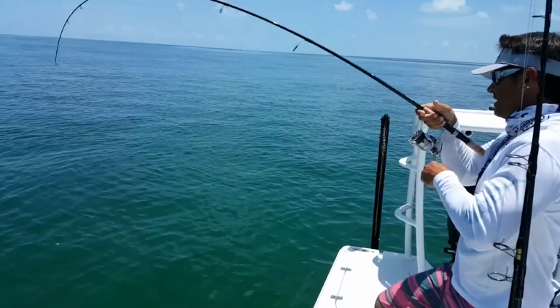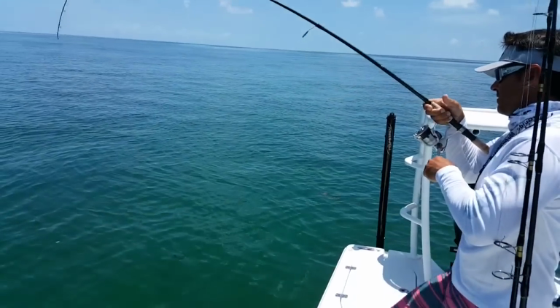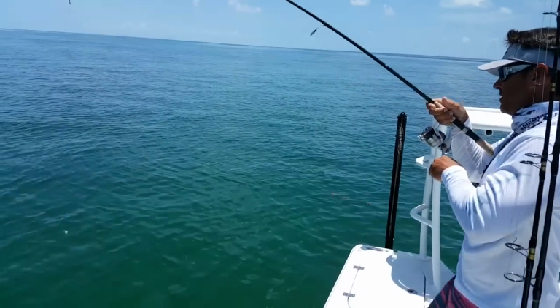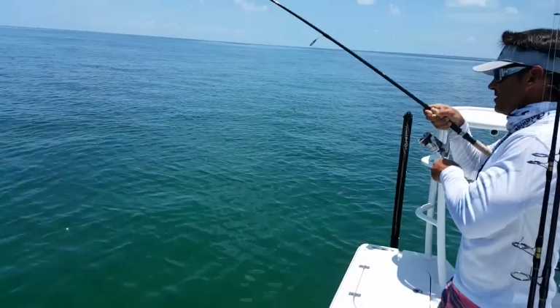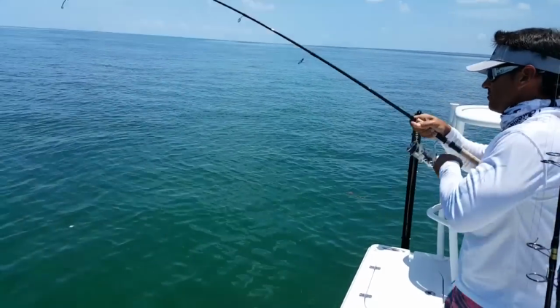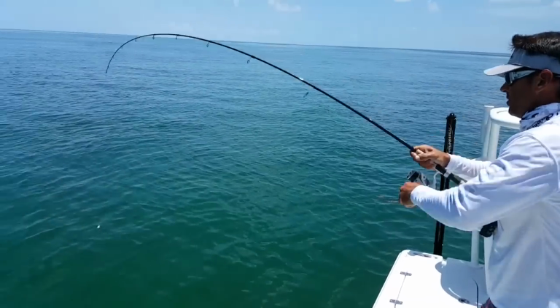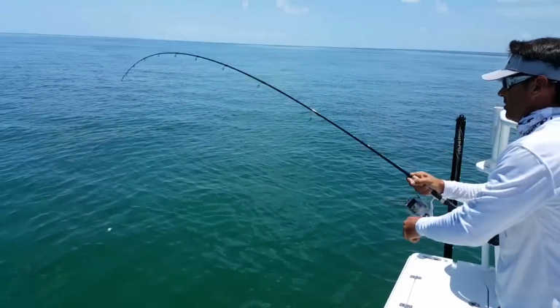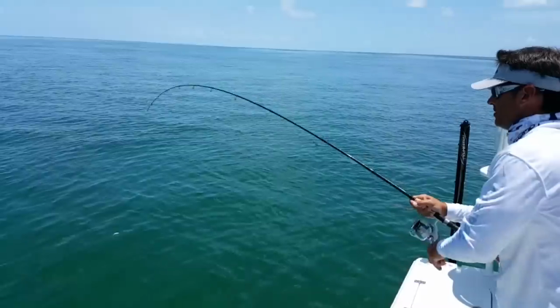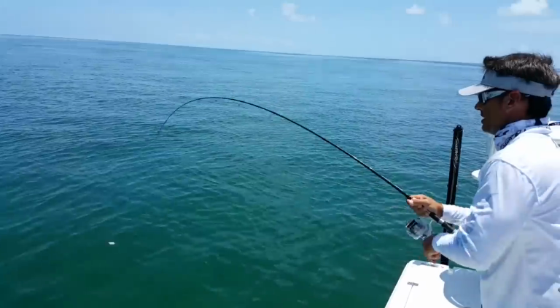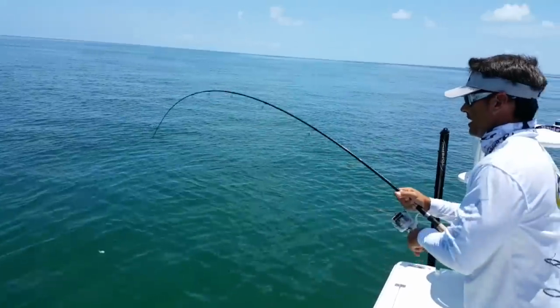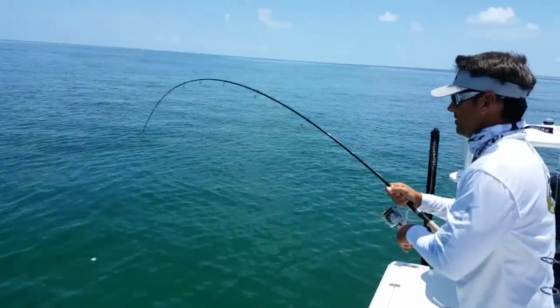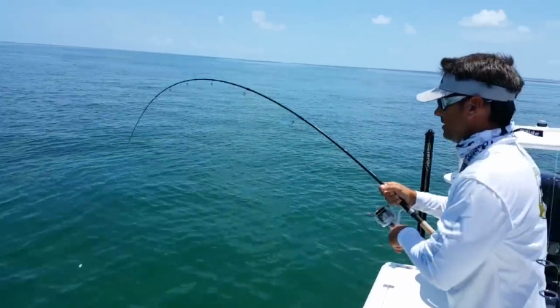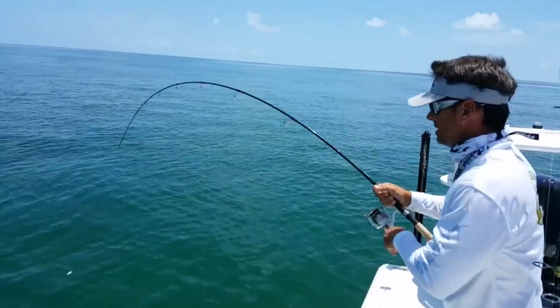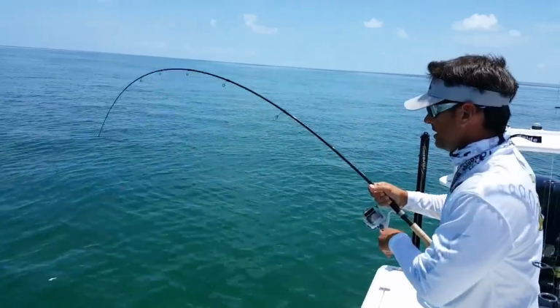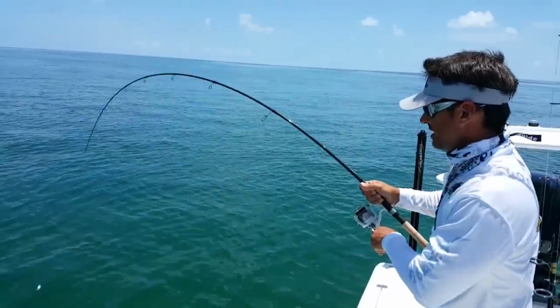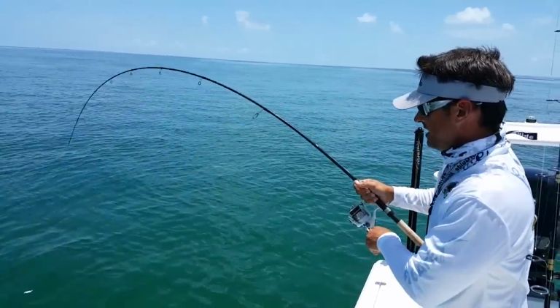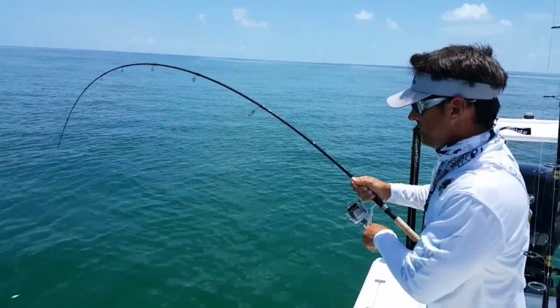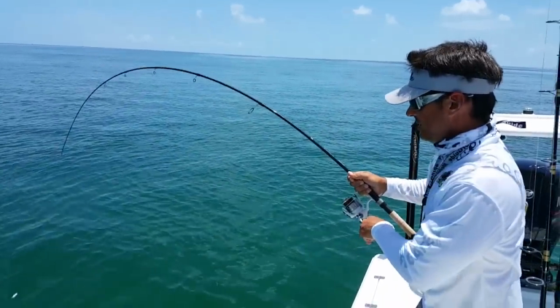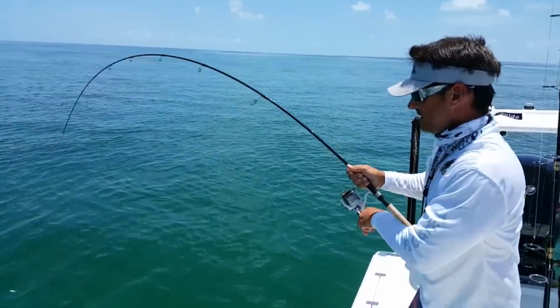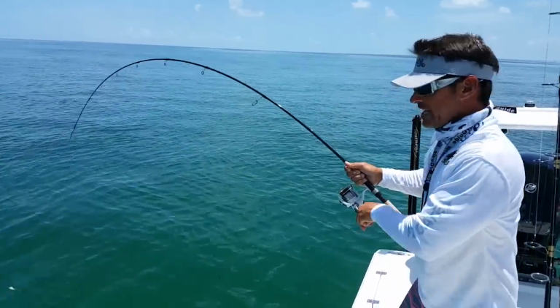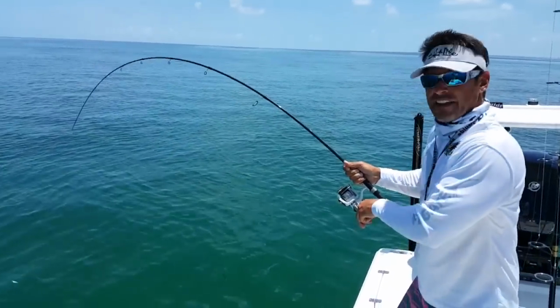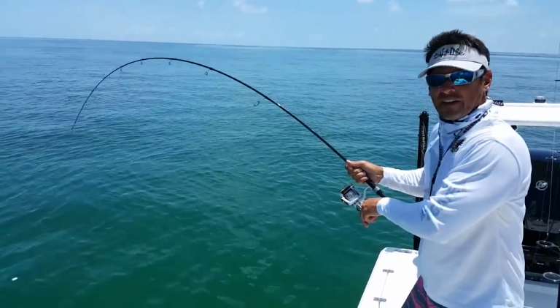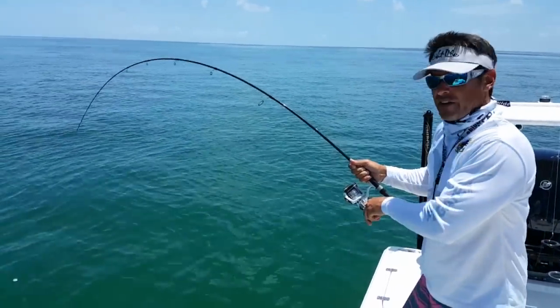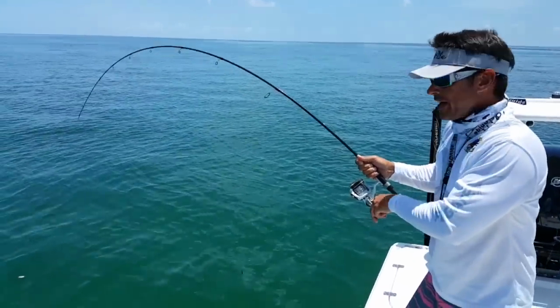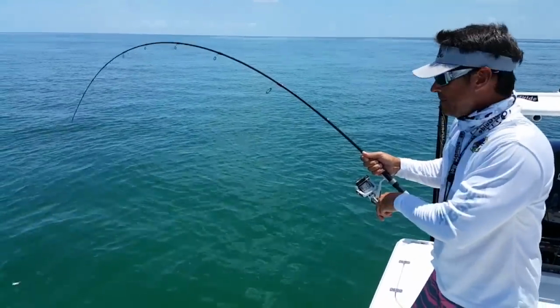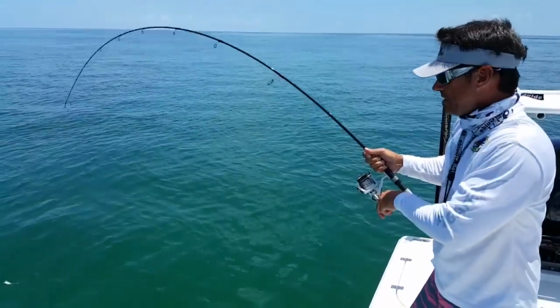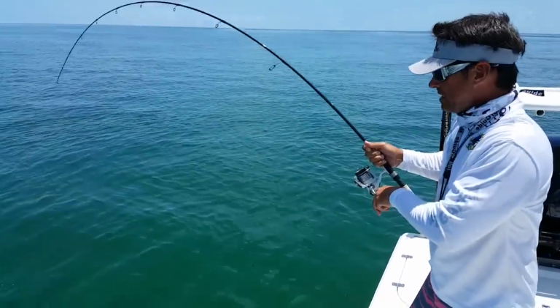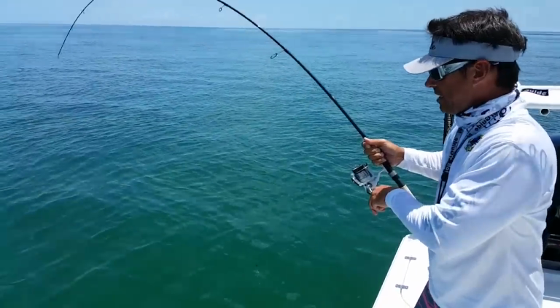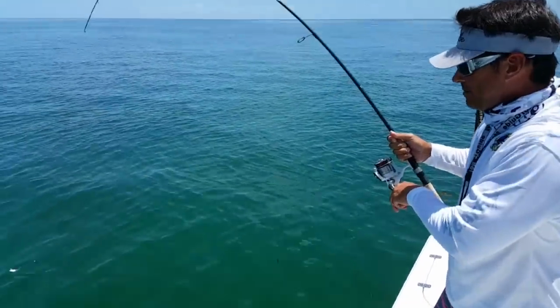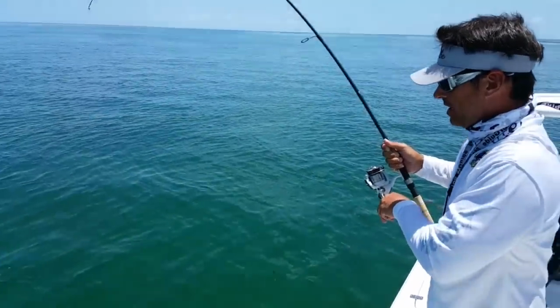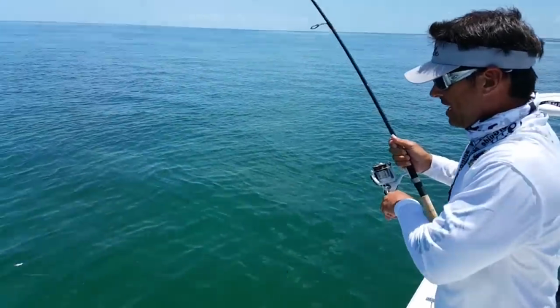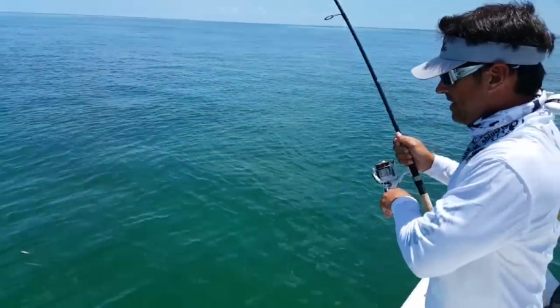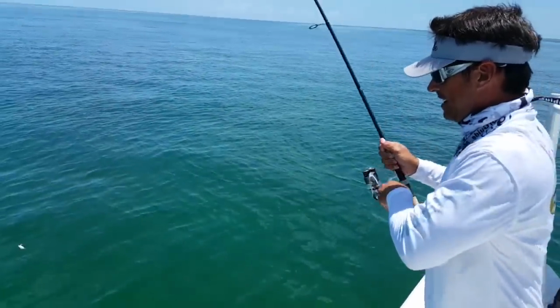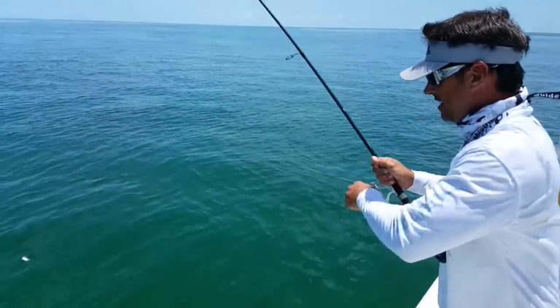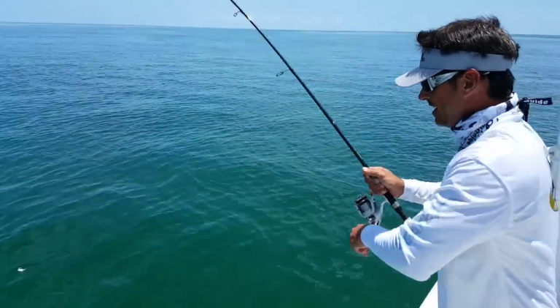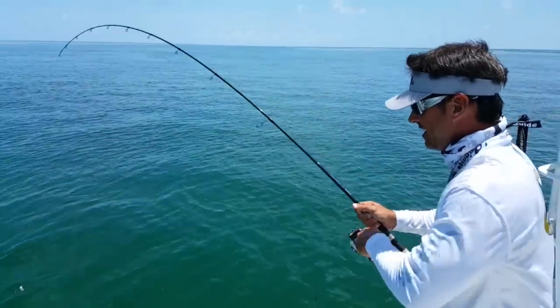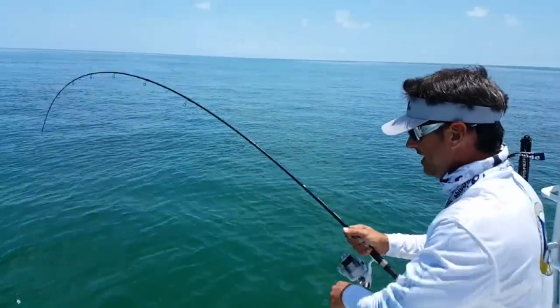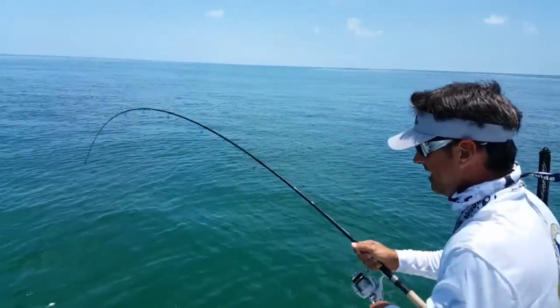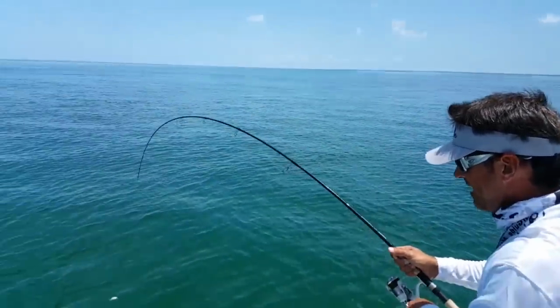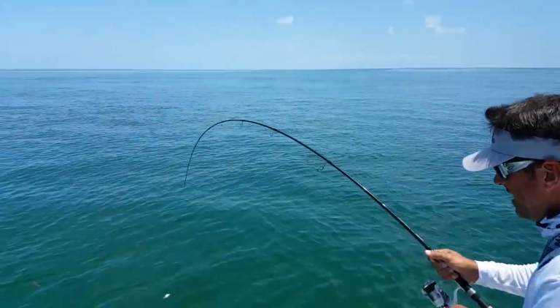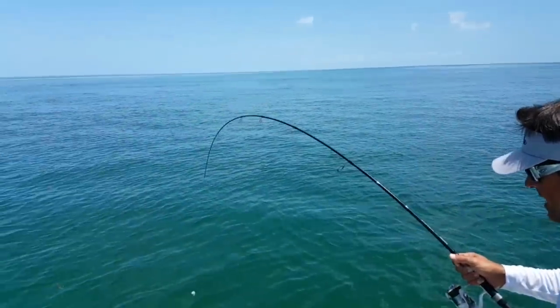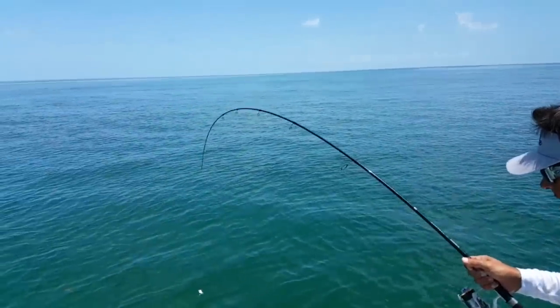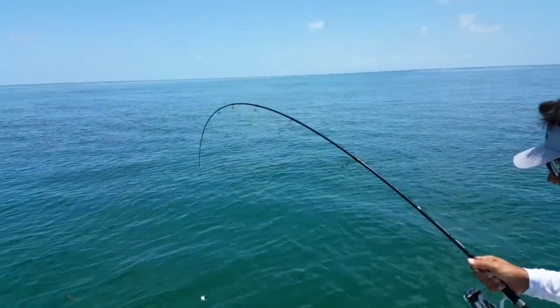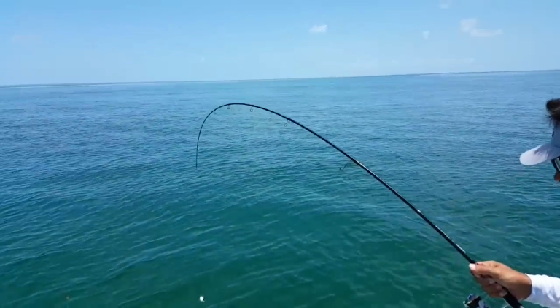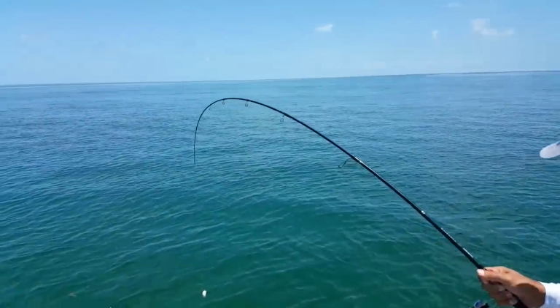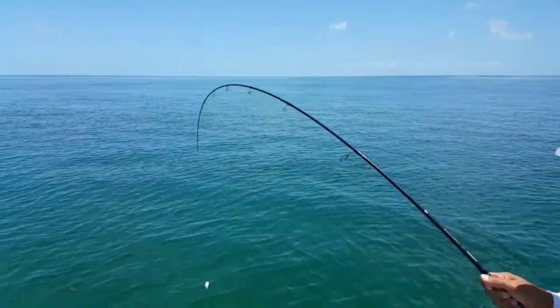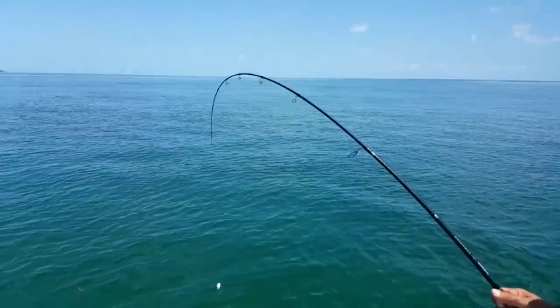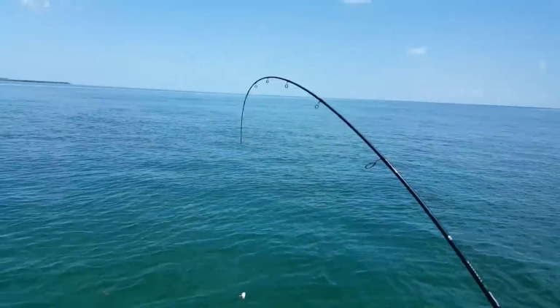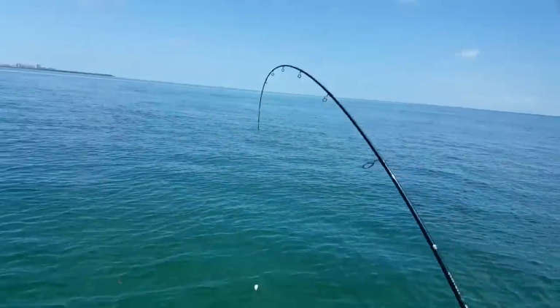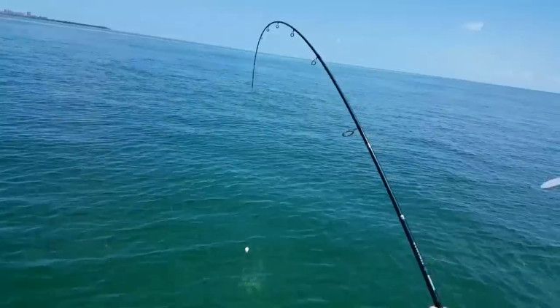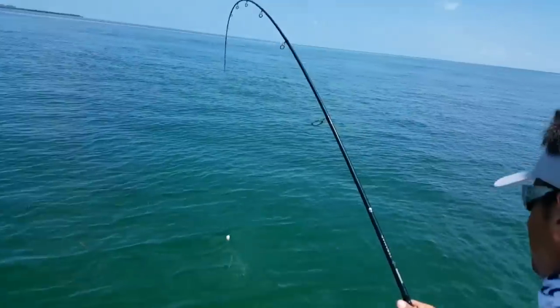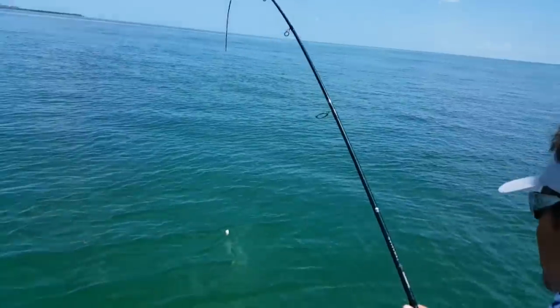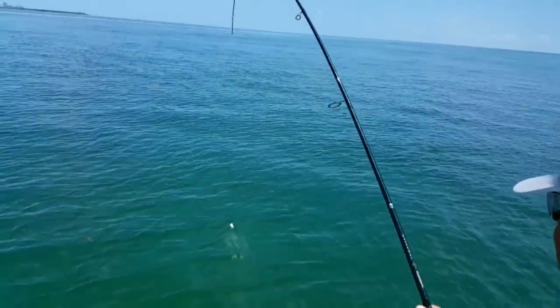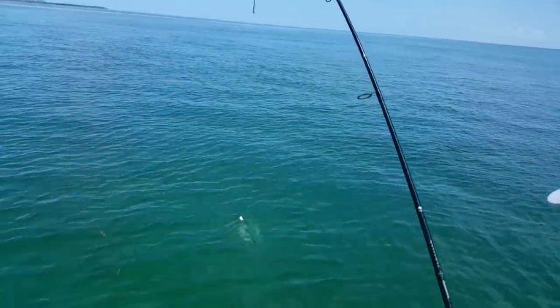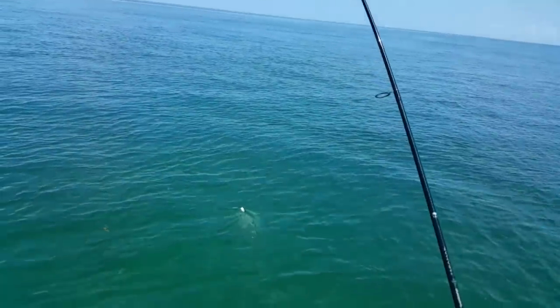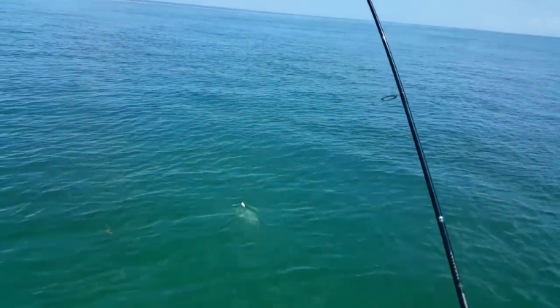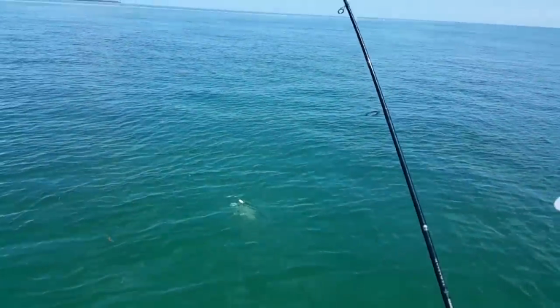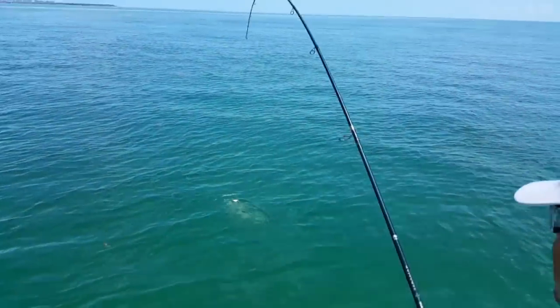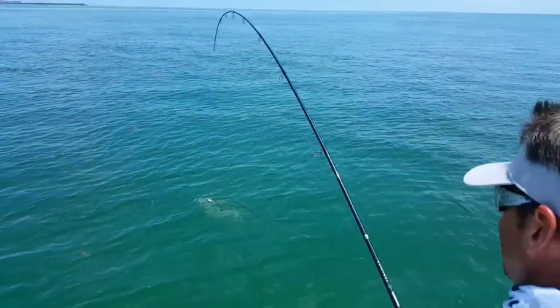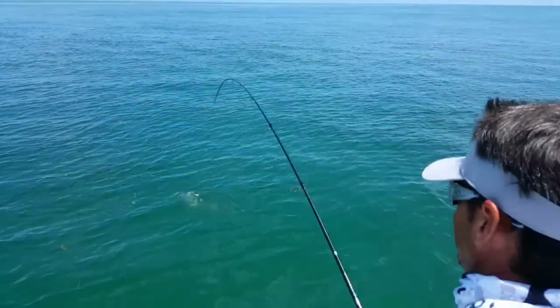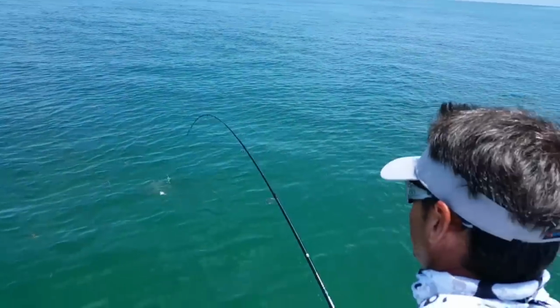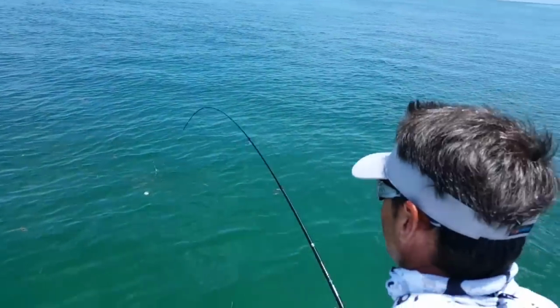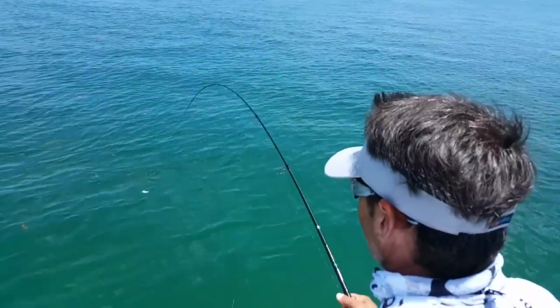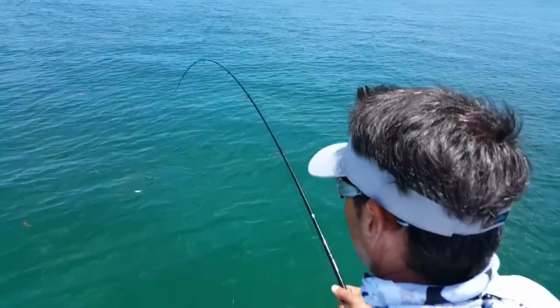Push it real close now — you can see I have a crab, he slid up the line there. Yep, looks like a nice mutton. Look at that one — look at this one, Ray!